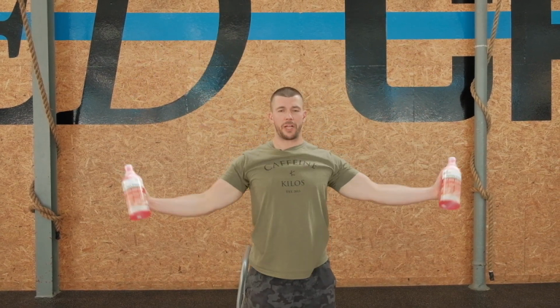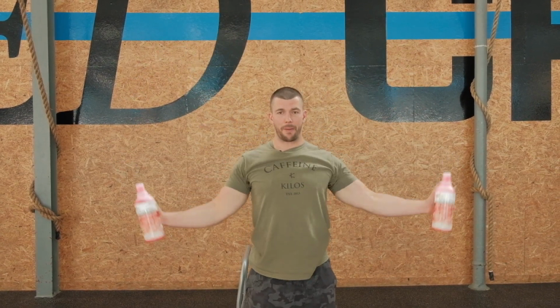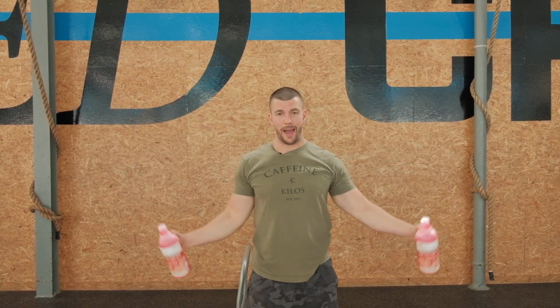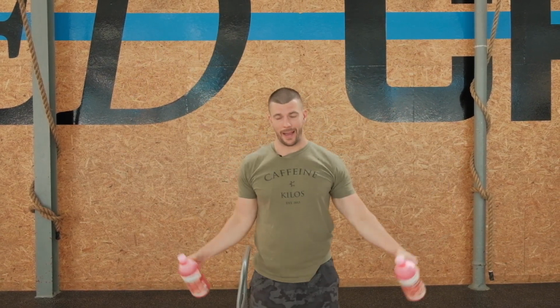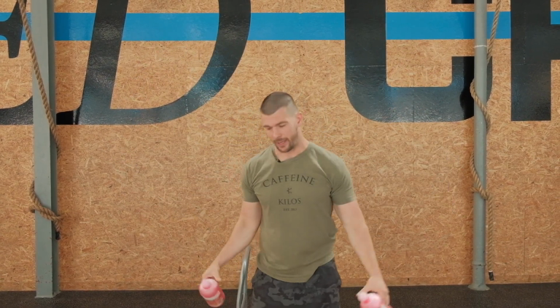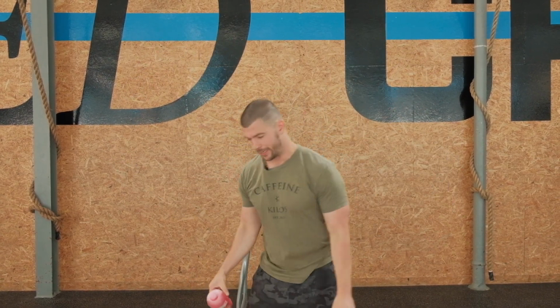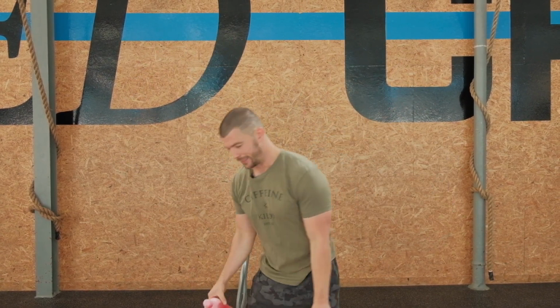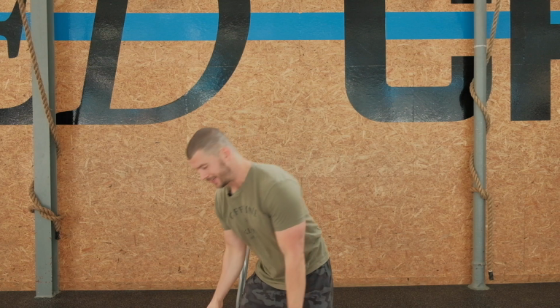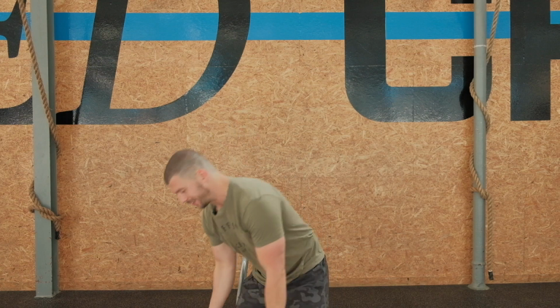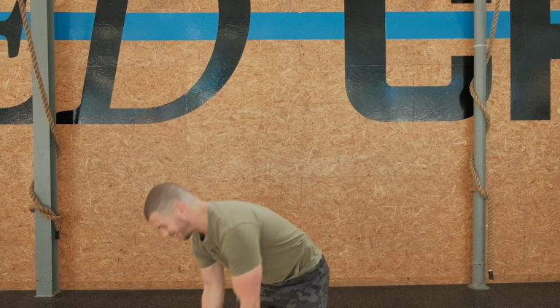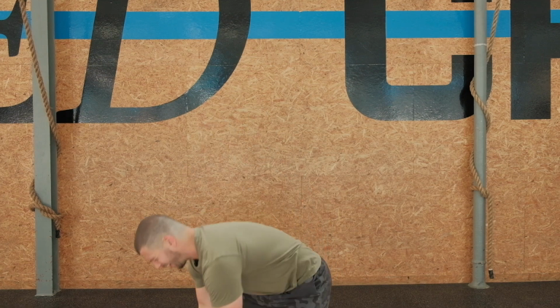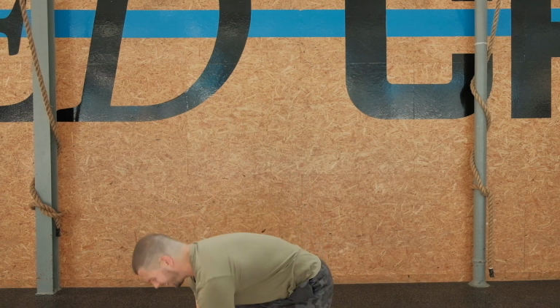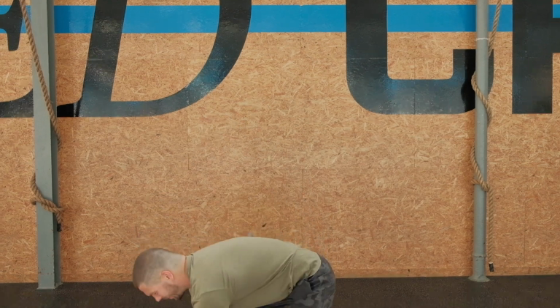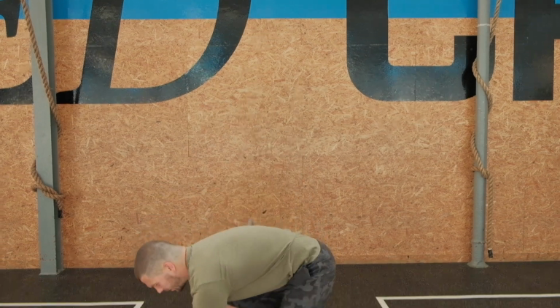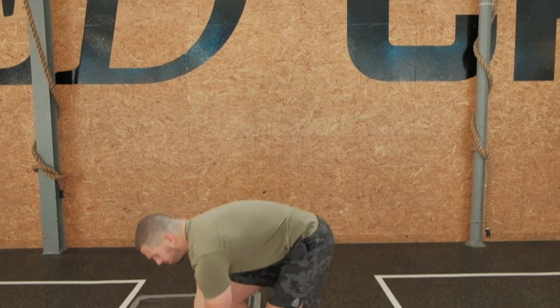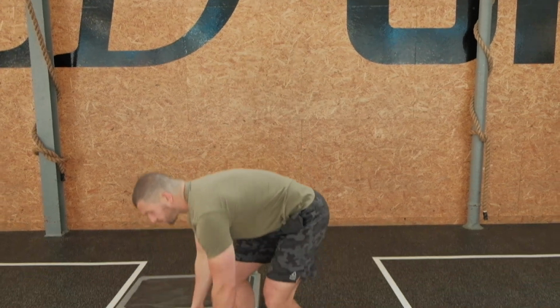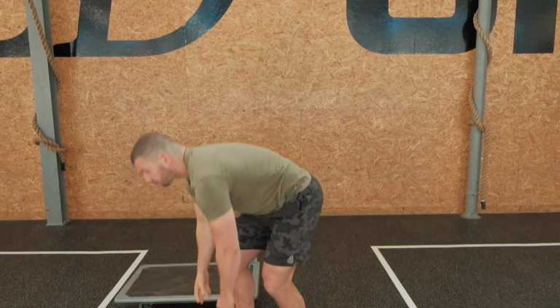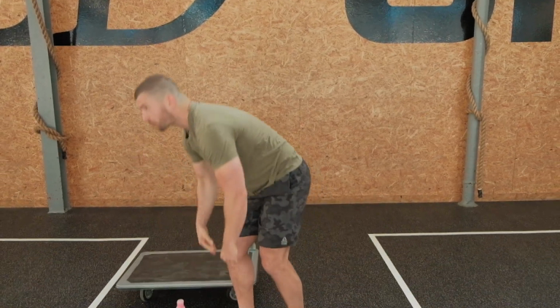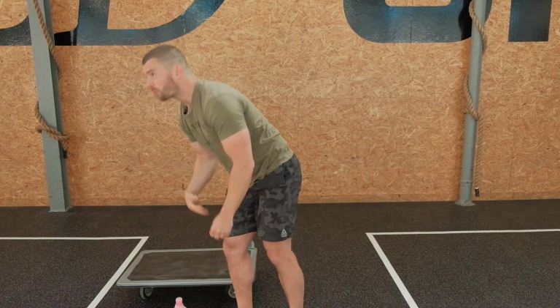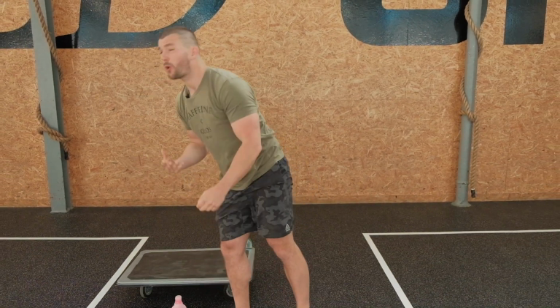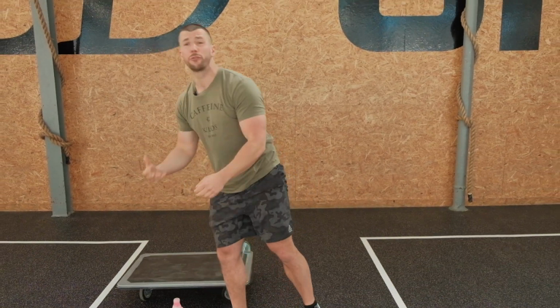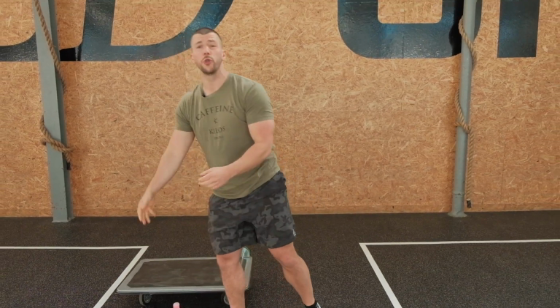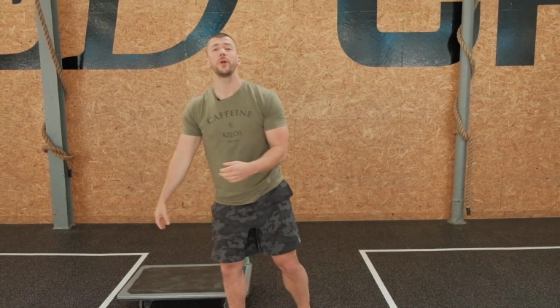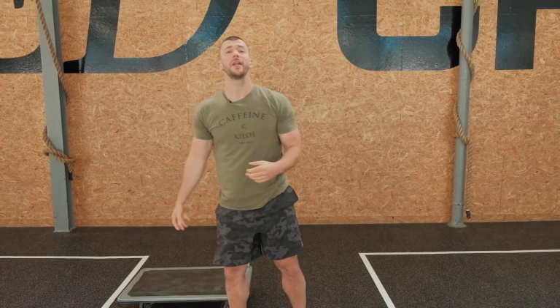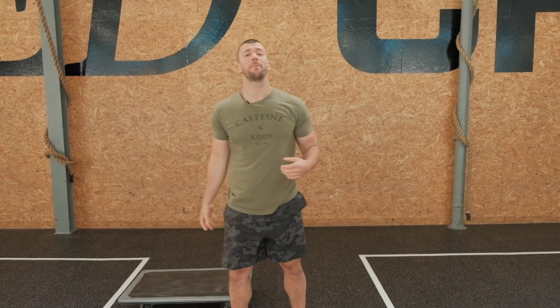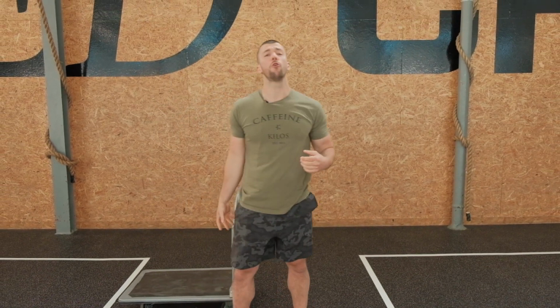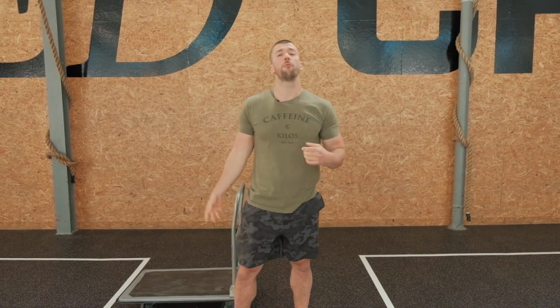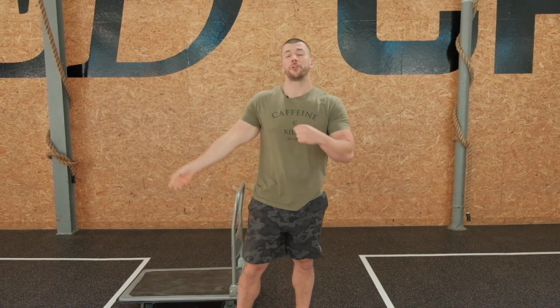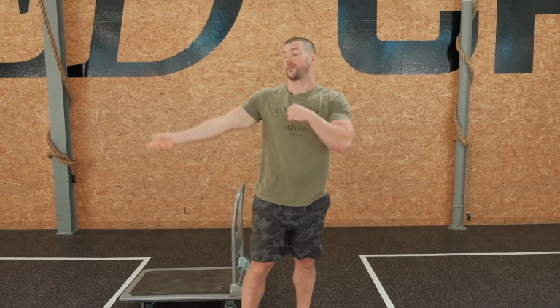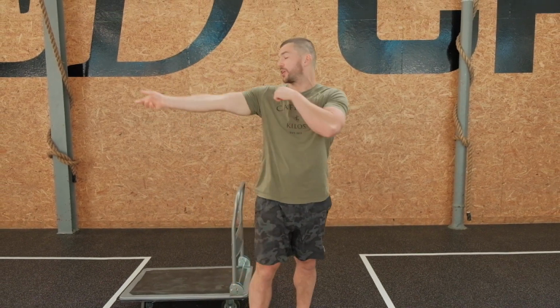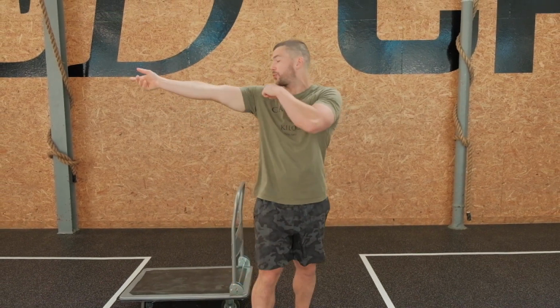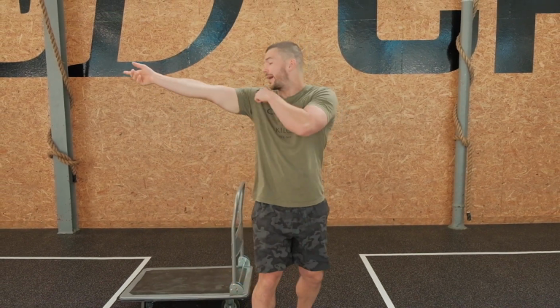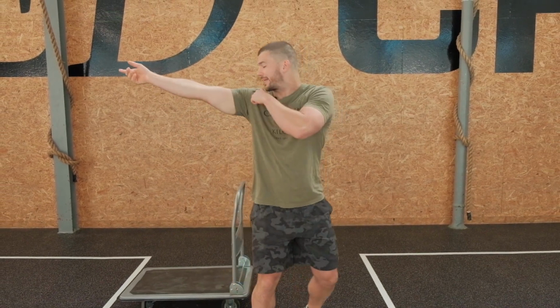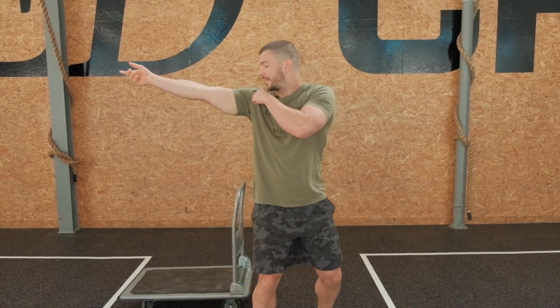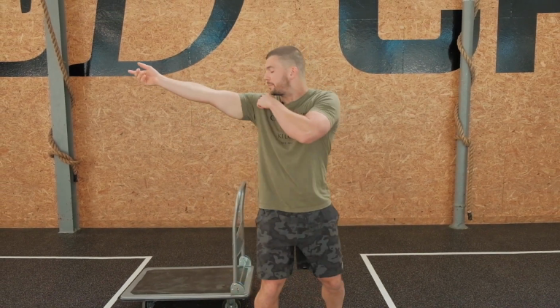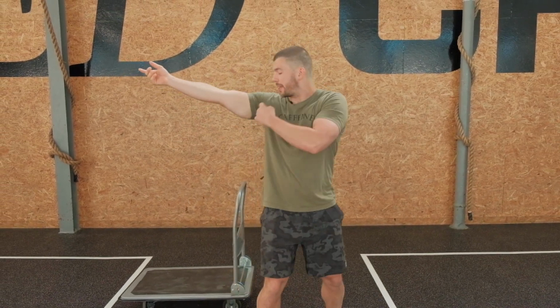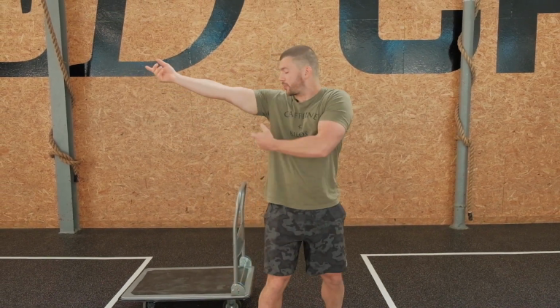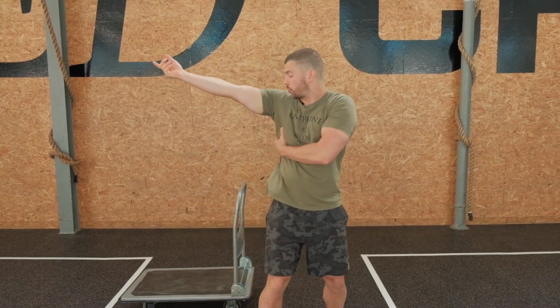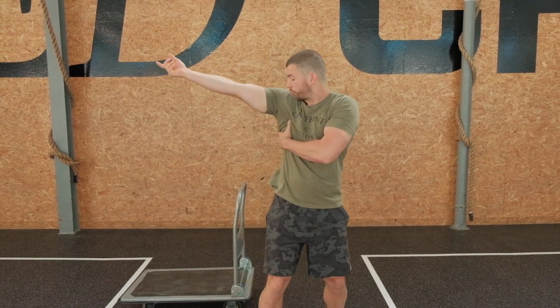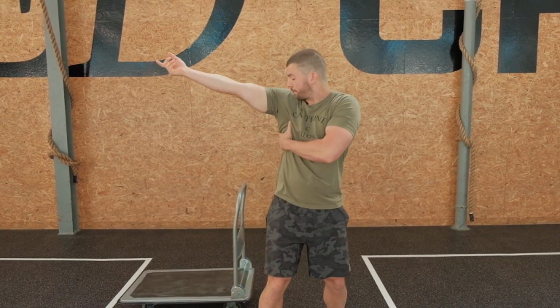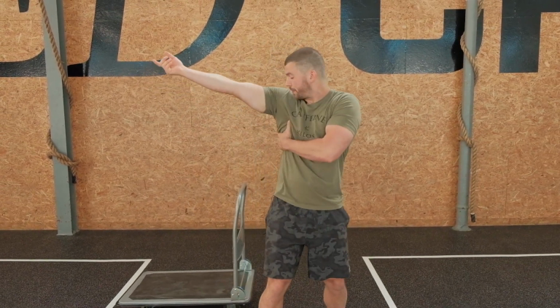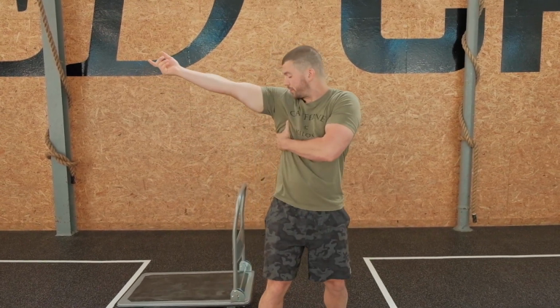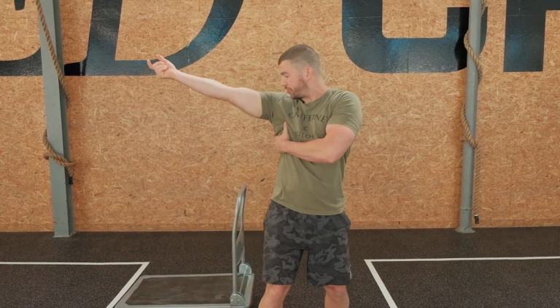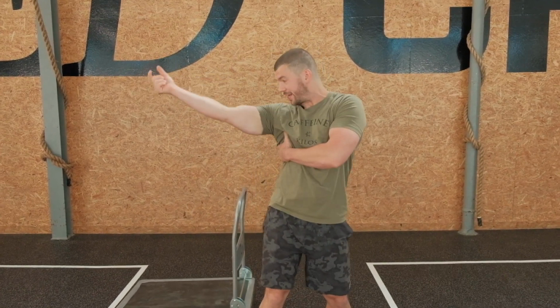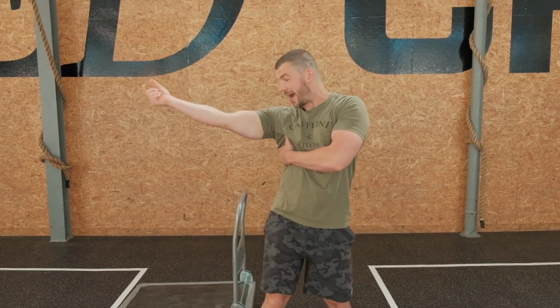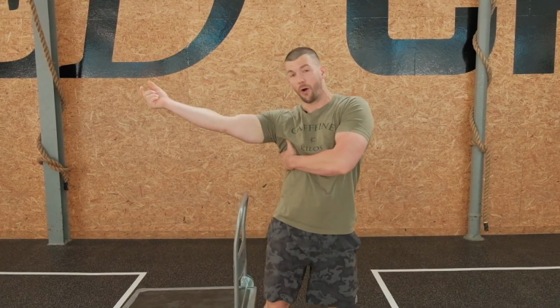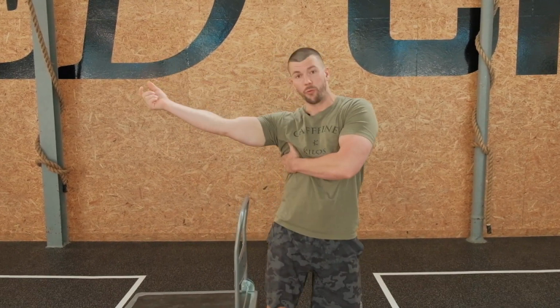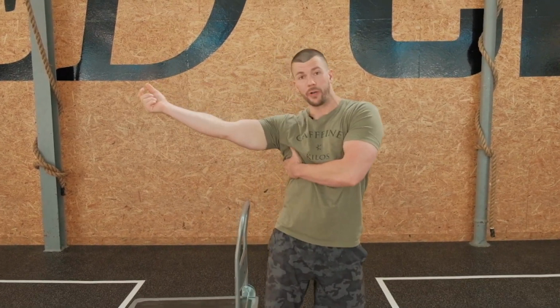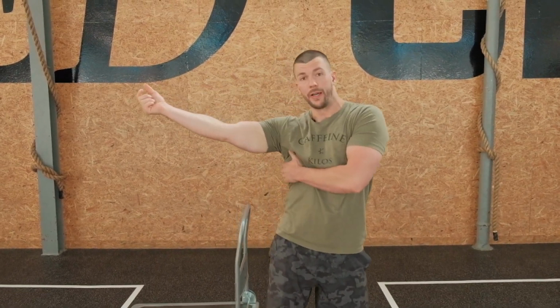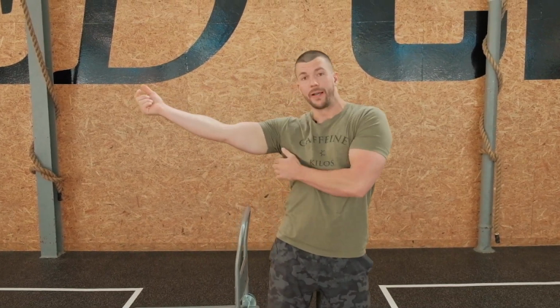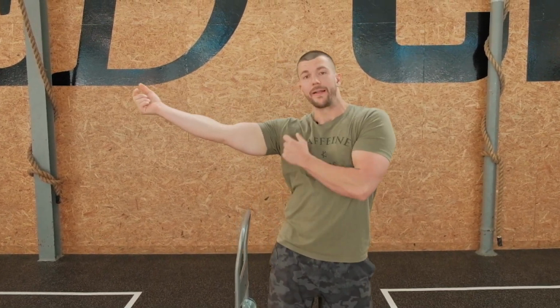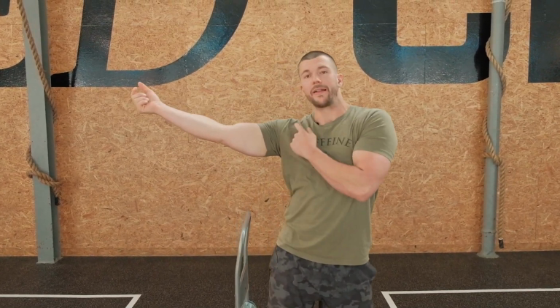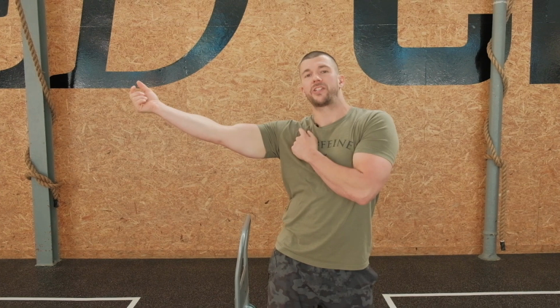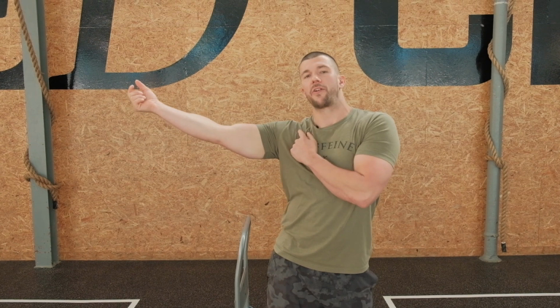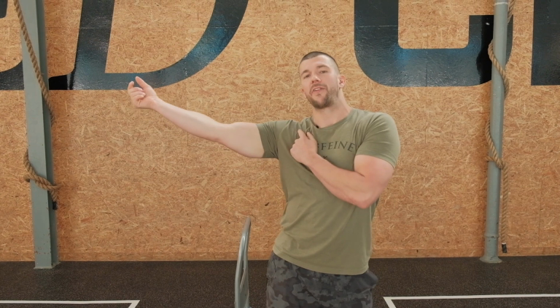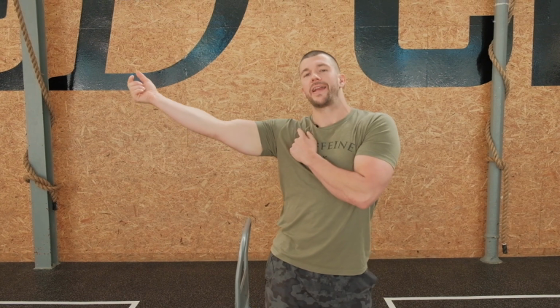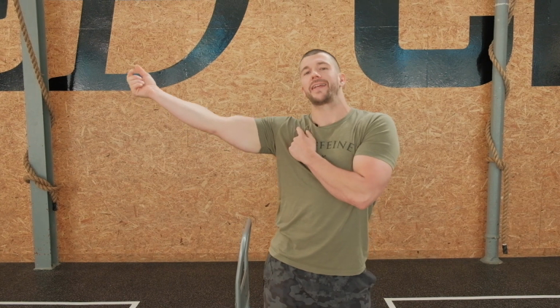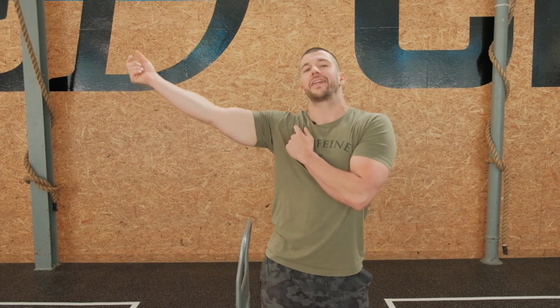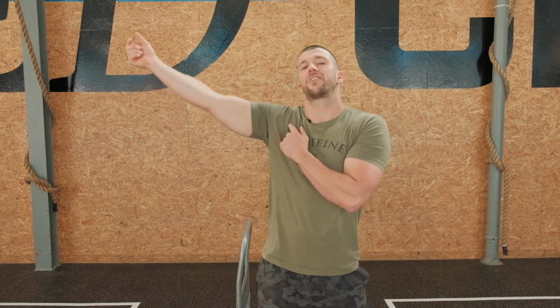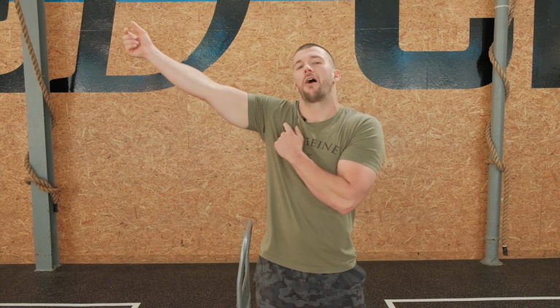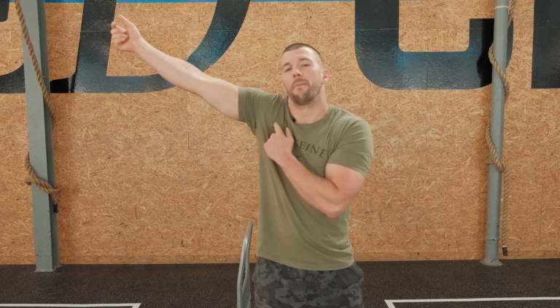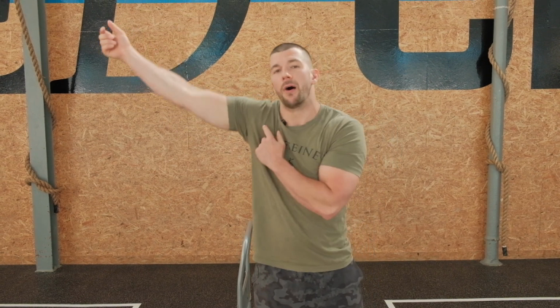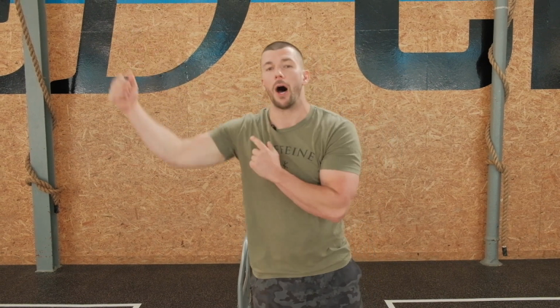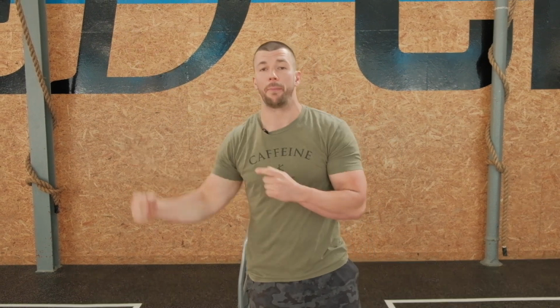Bring it back. In the entirety of doing that movement, you're going to try to keep that shoulder pinched down instead of letting it come up.